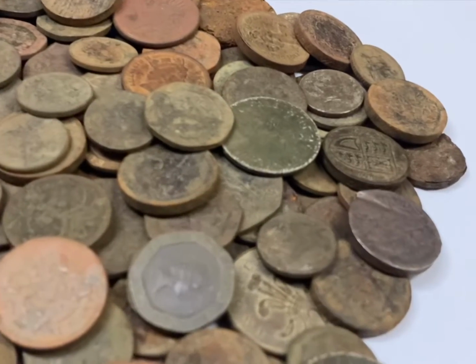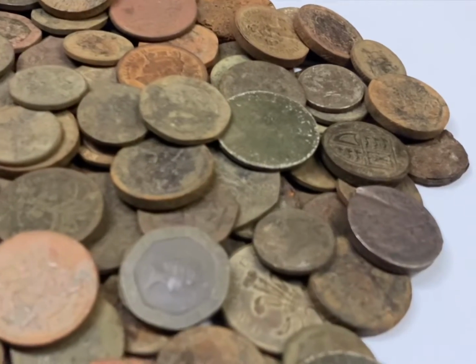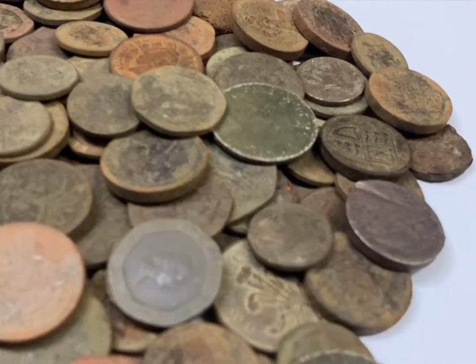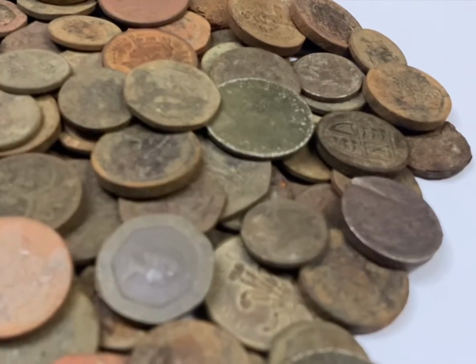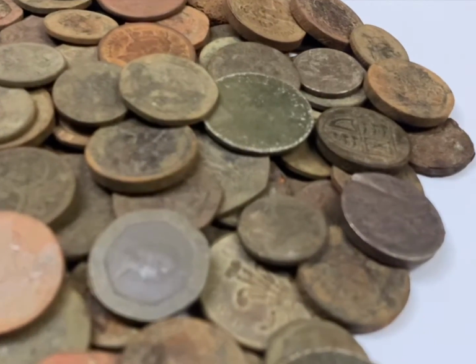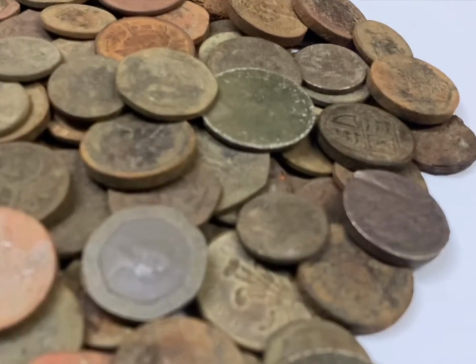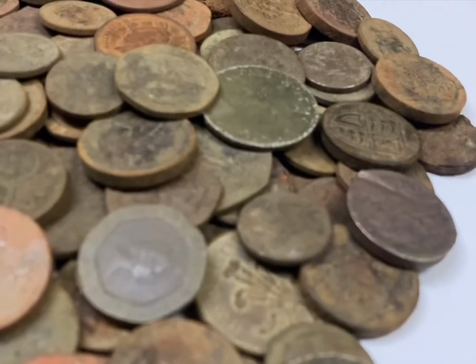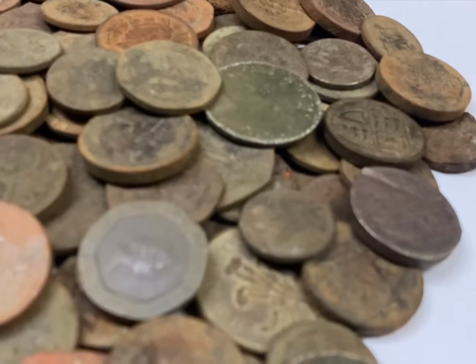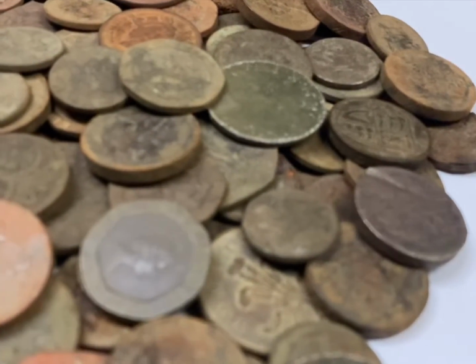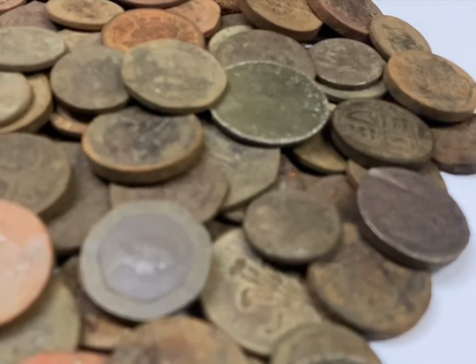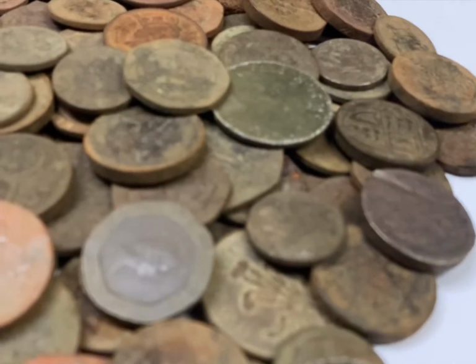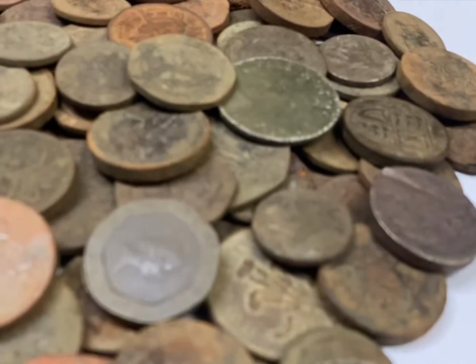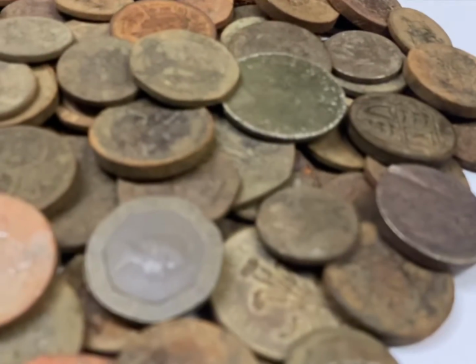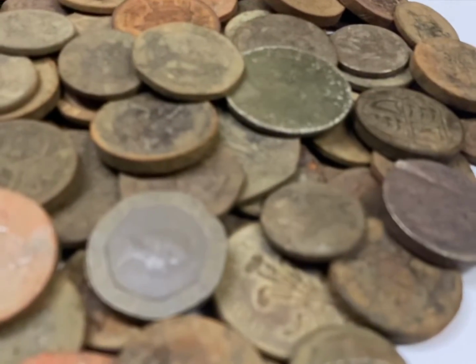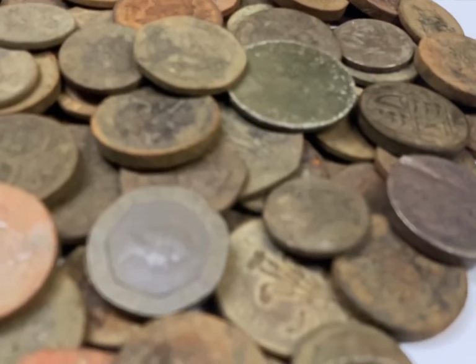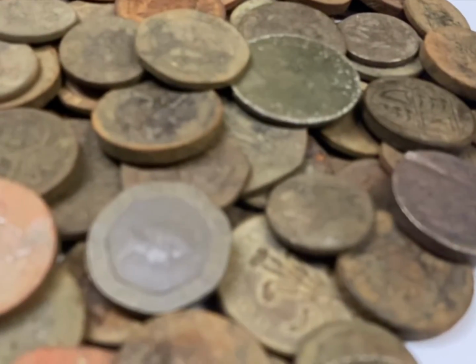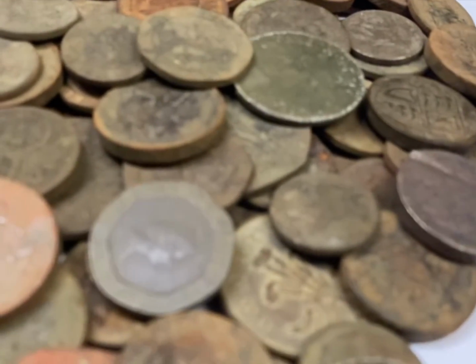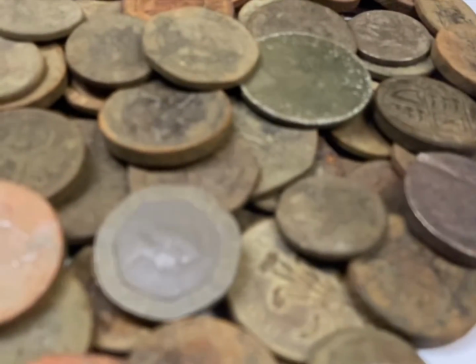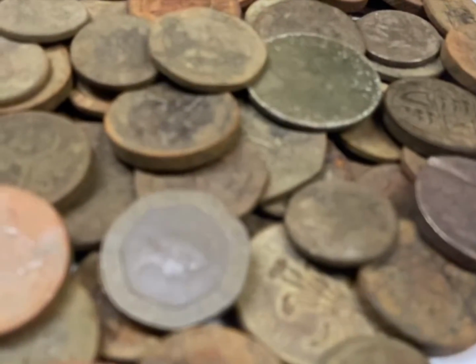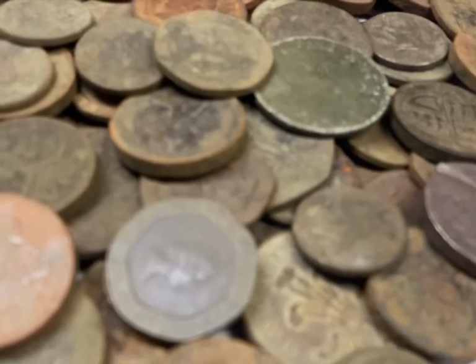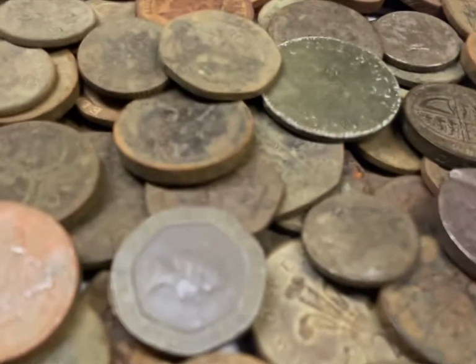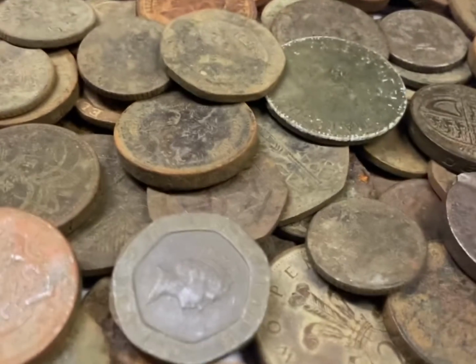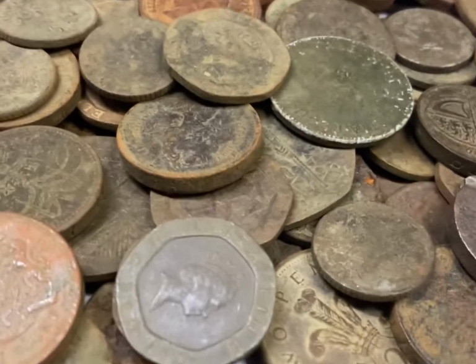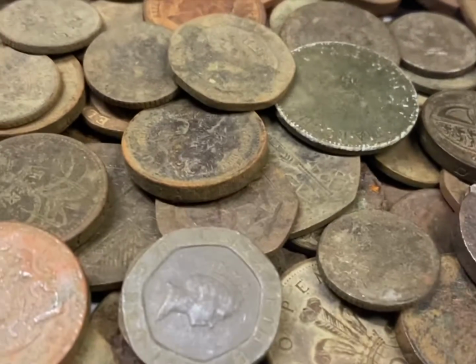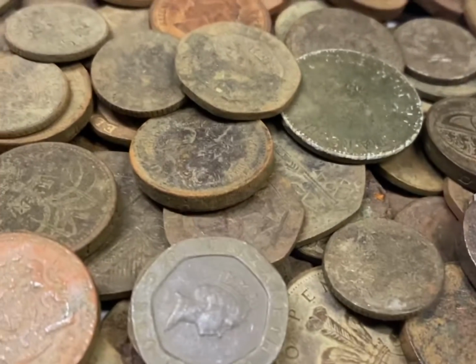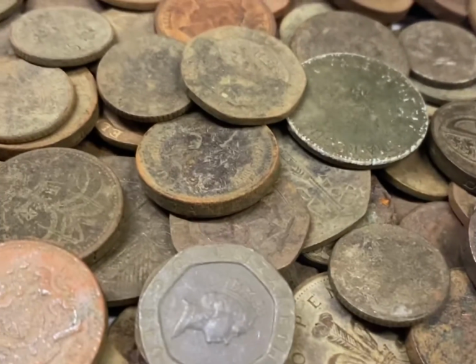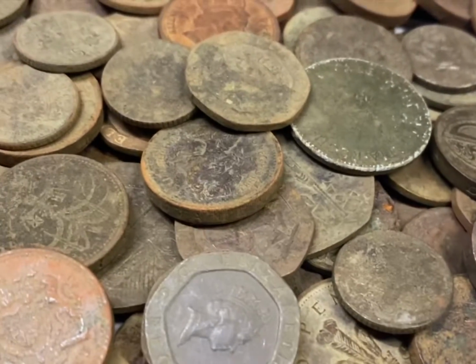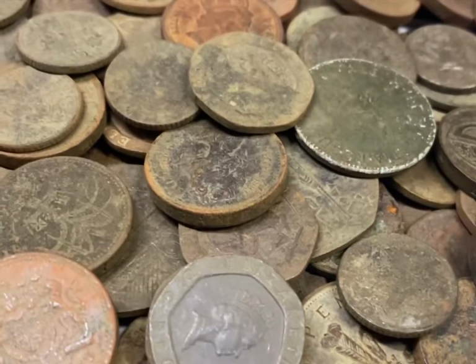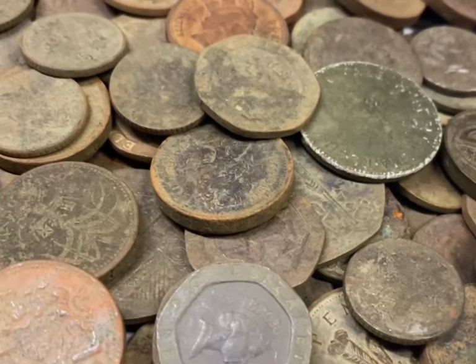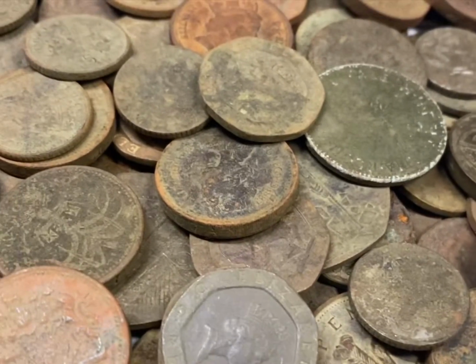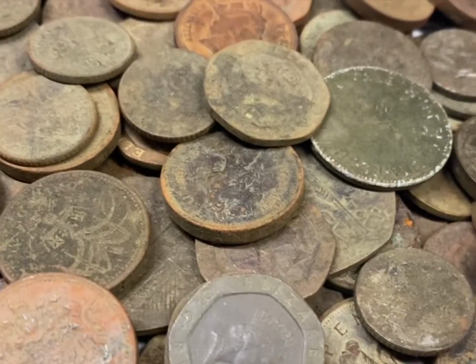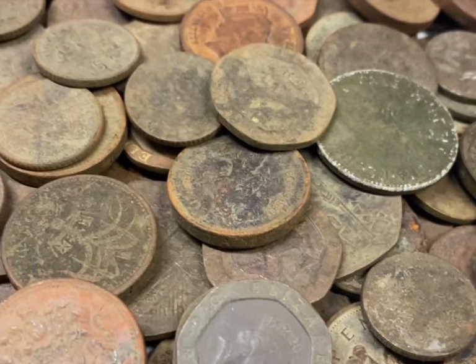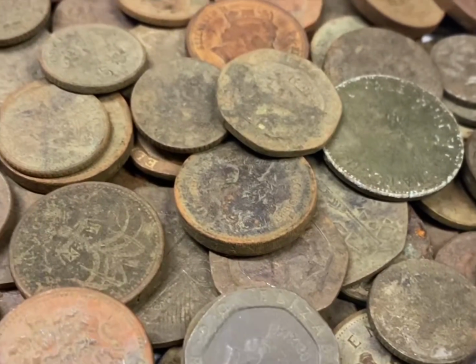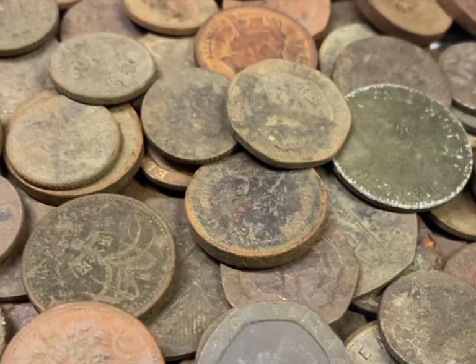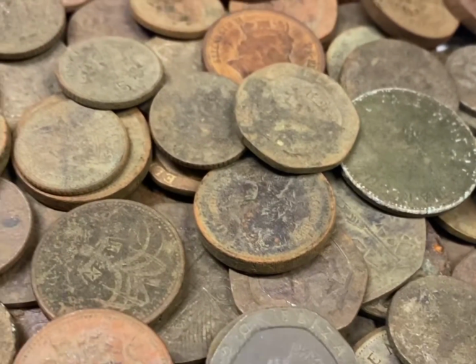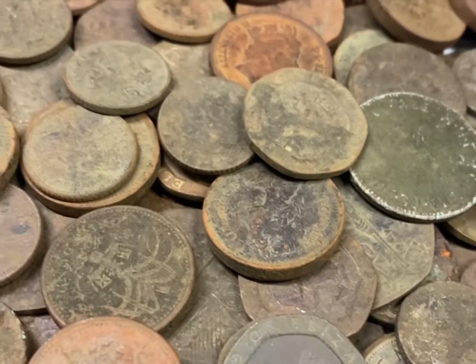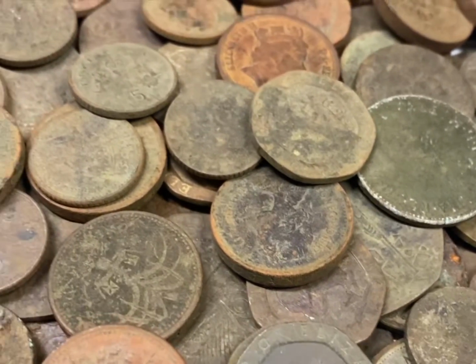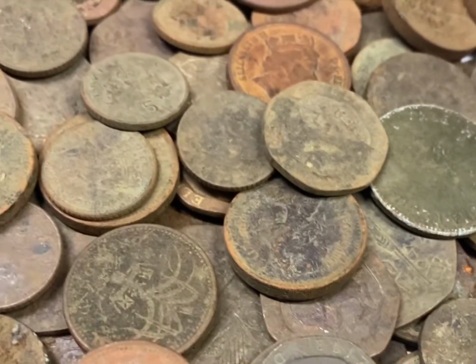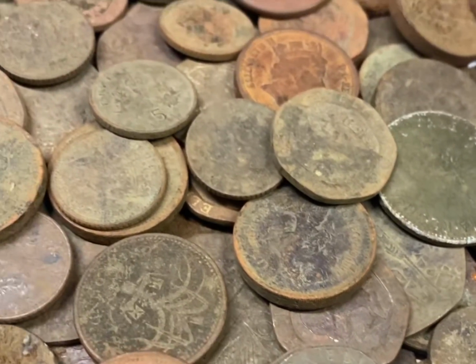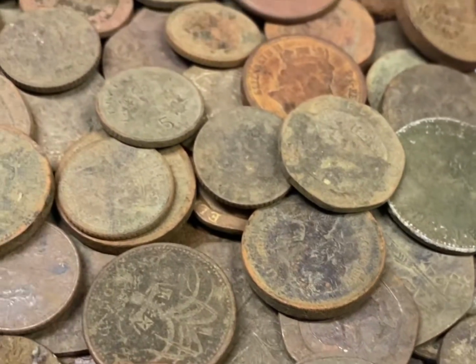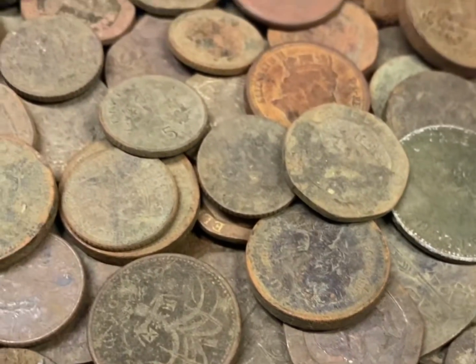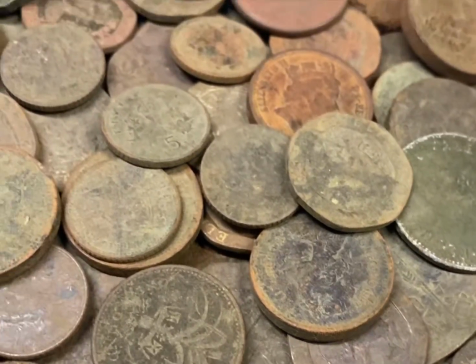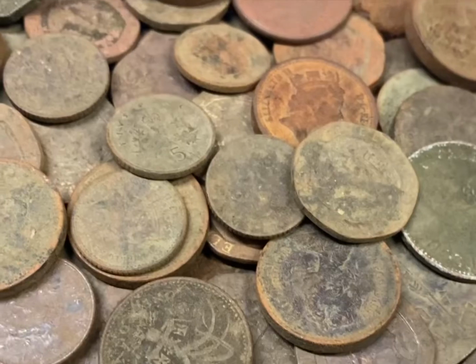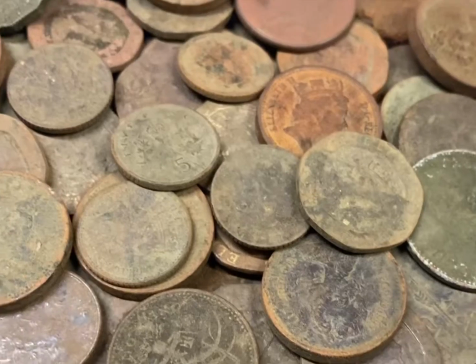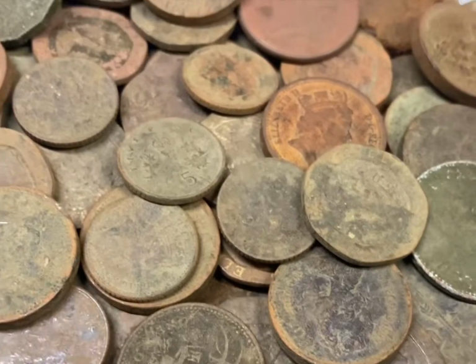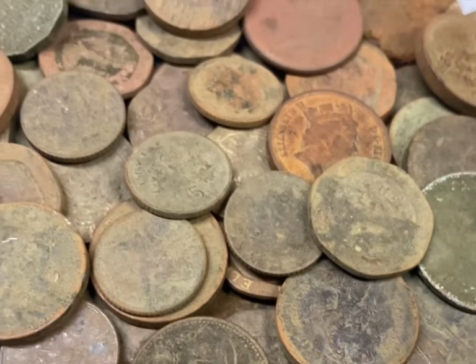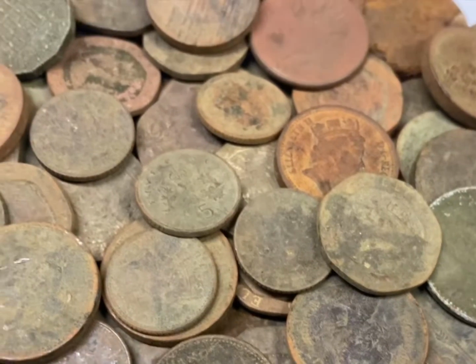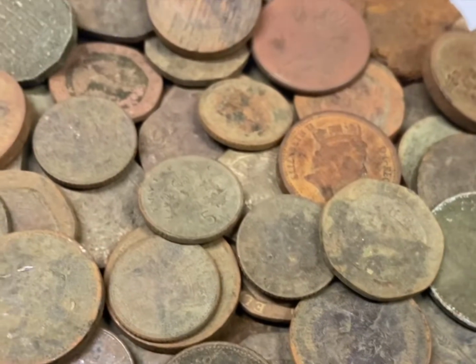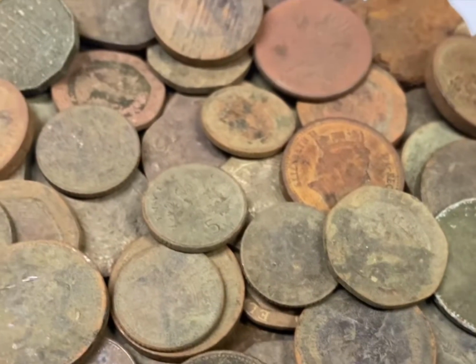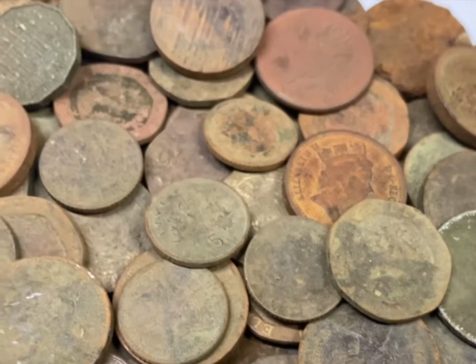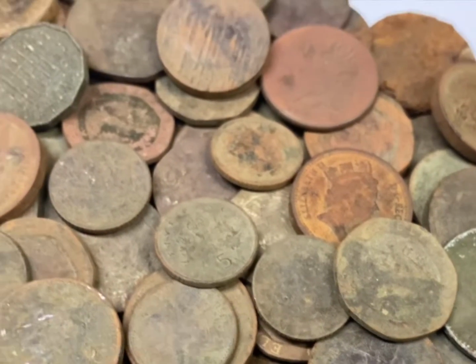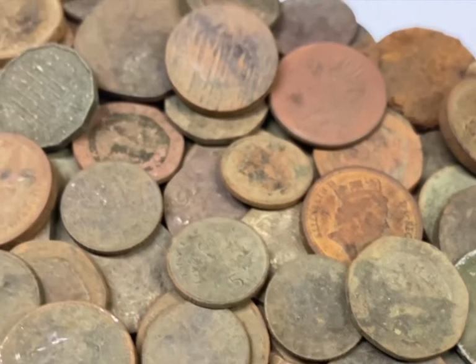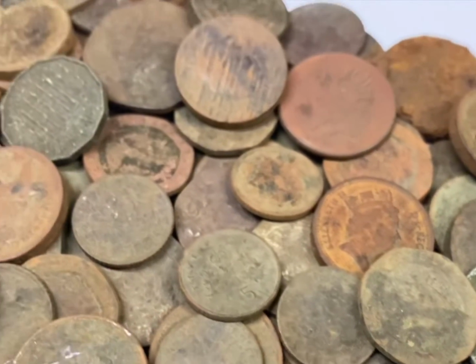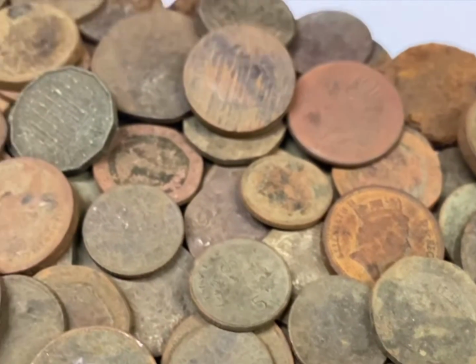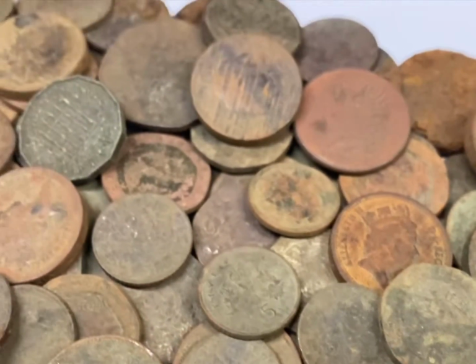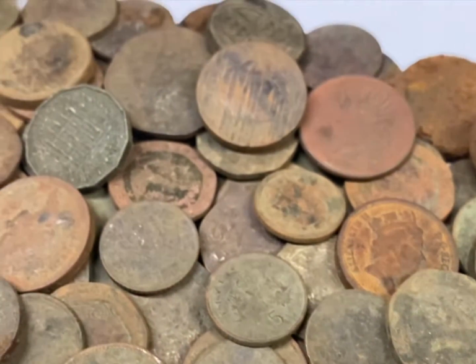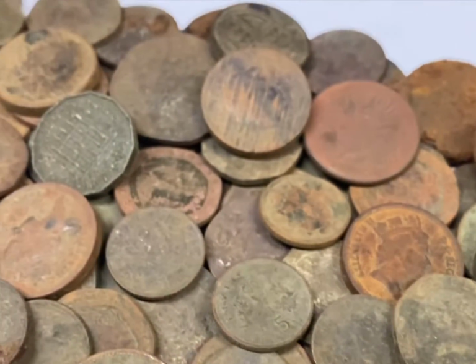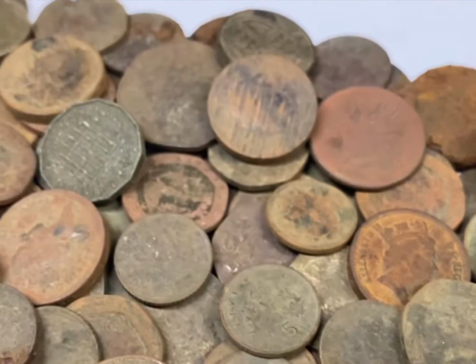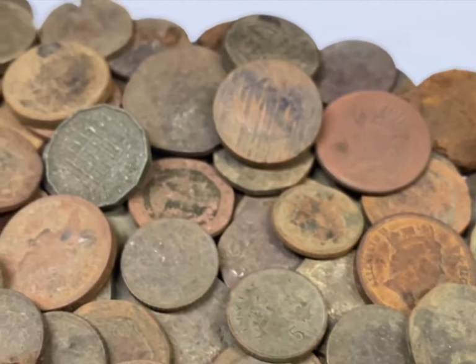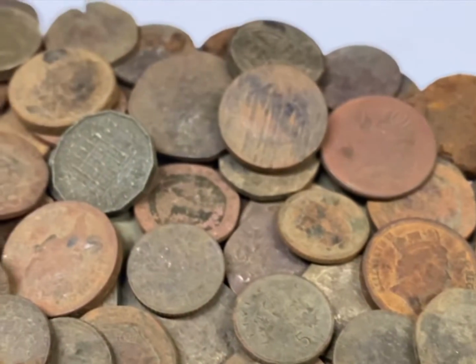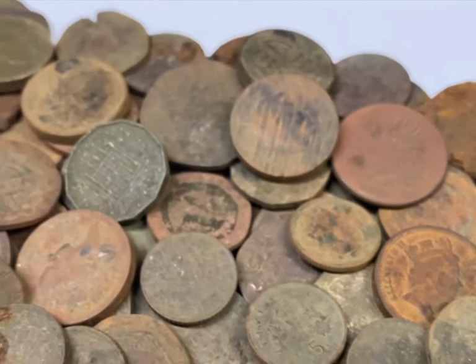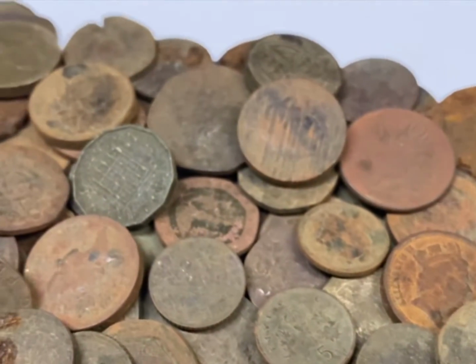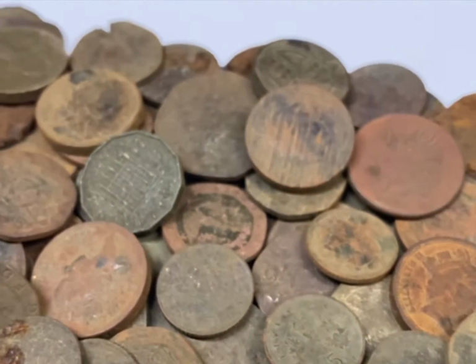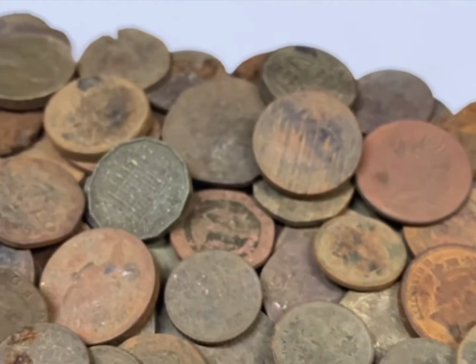Before I machine the coins, I'm going to soak them in brick acid for an hour to hopefully lift the surface dirt and corrosion.